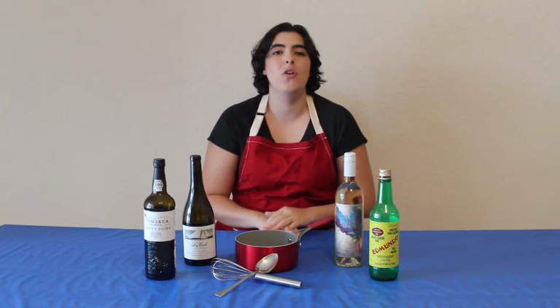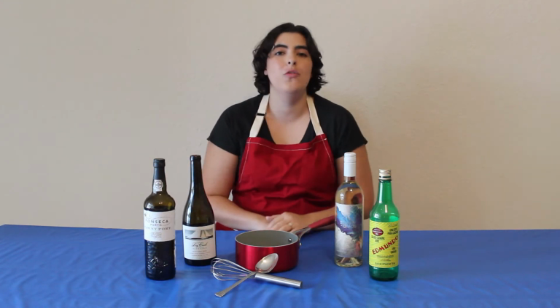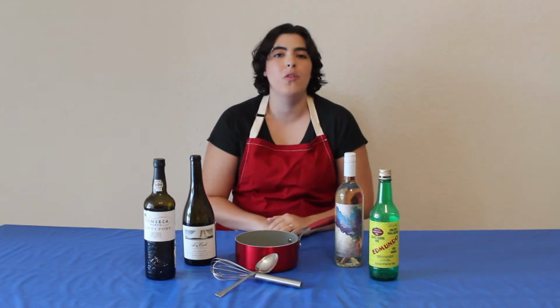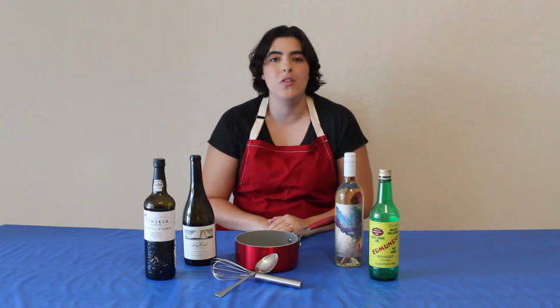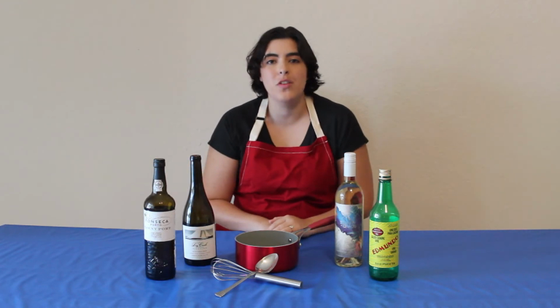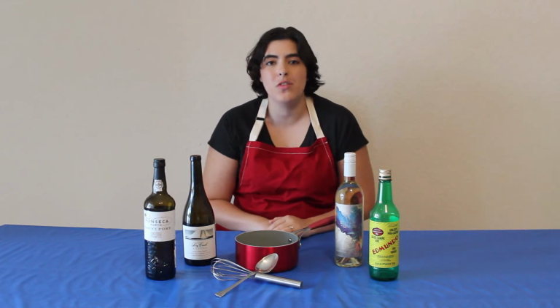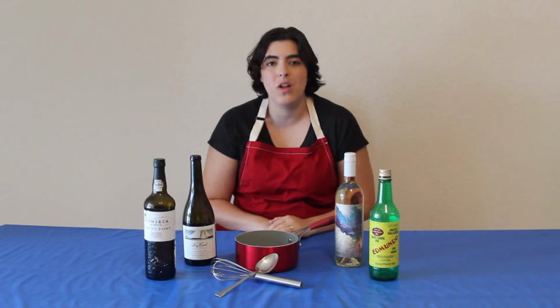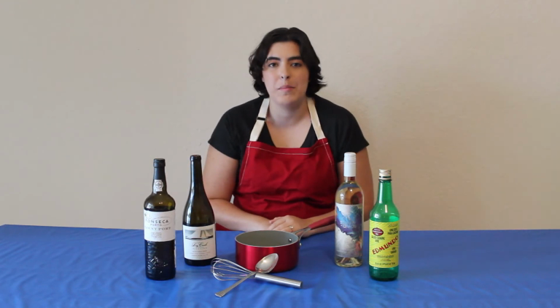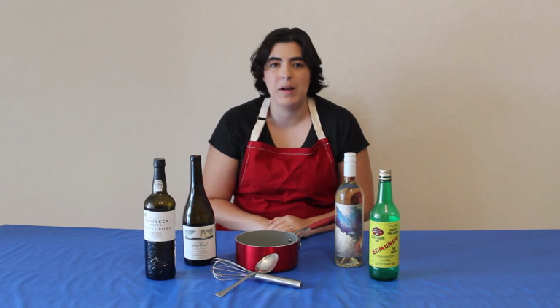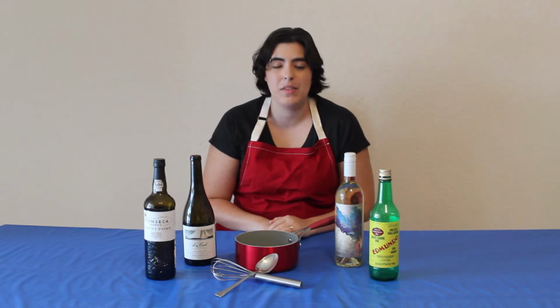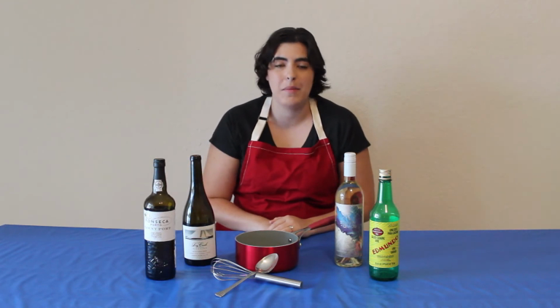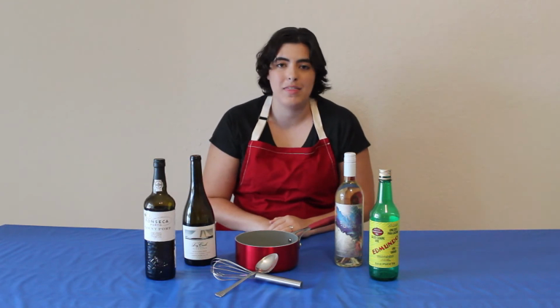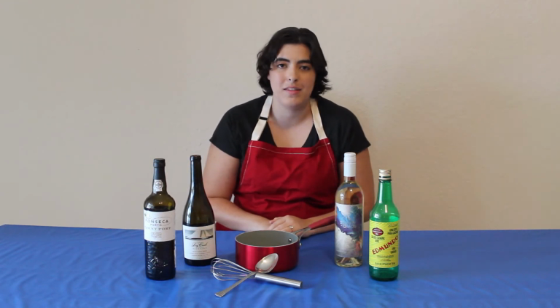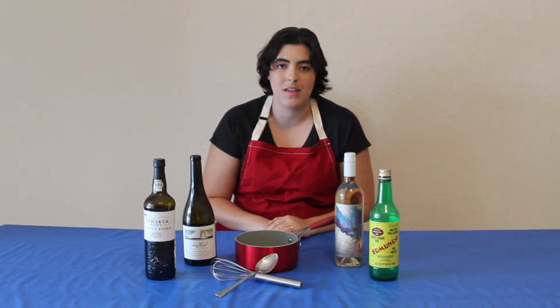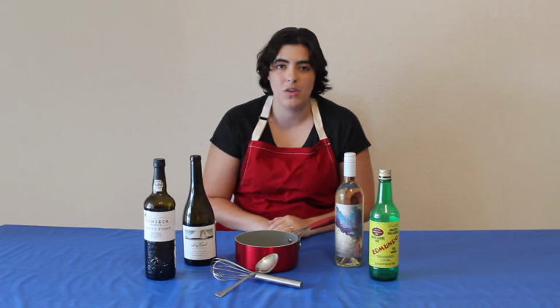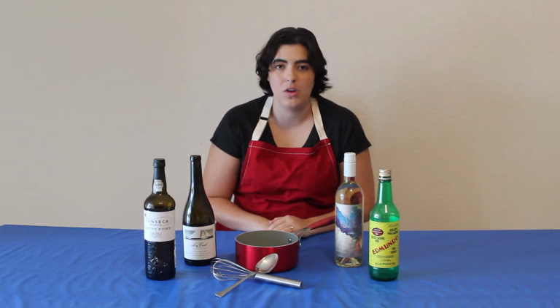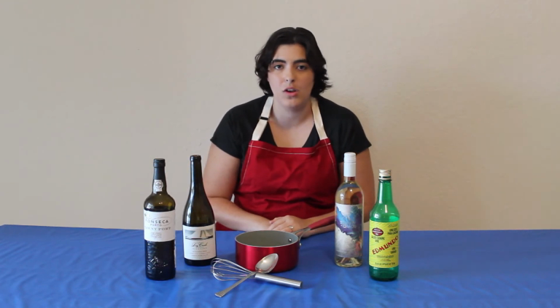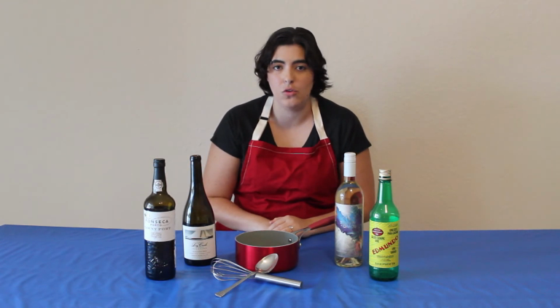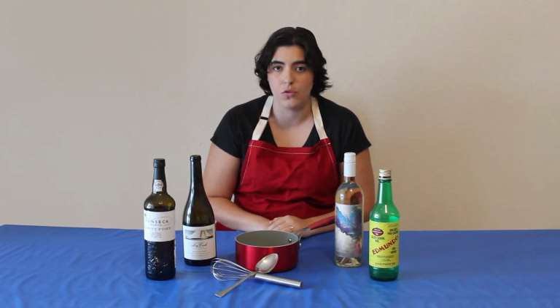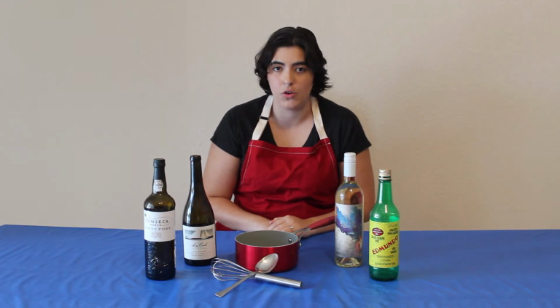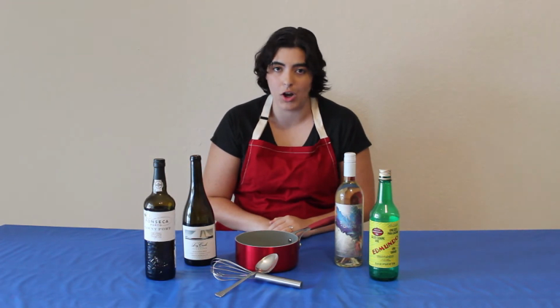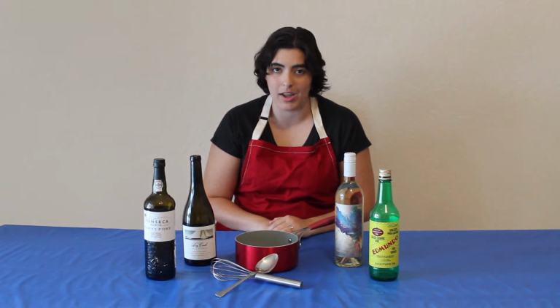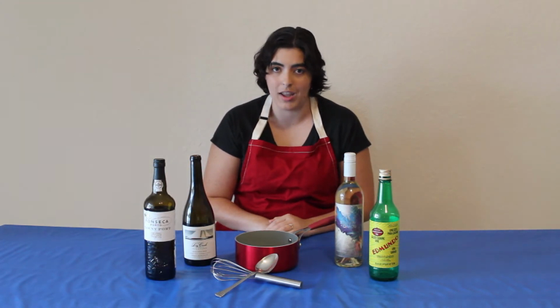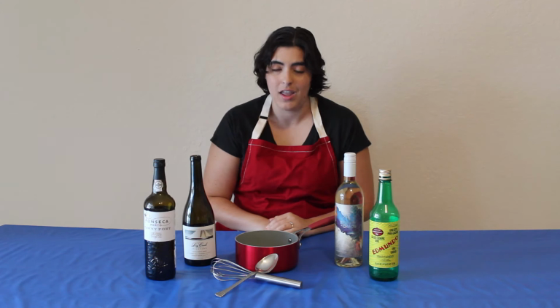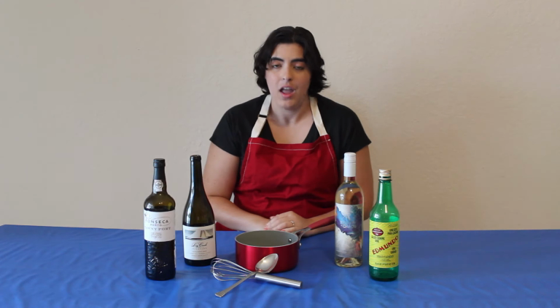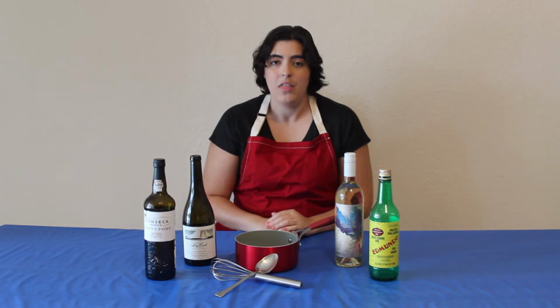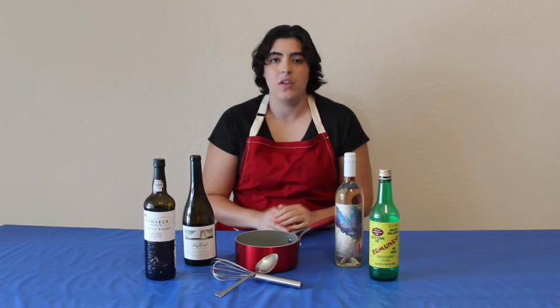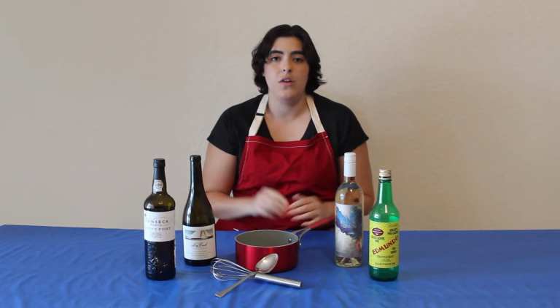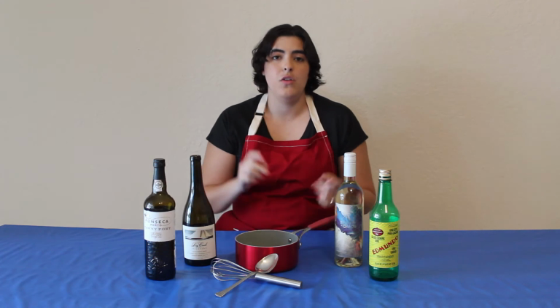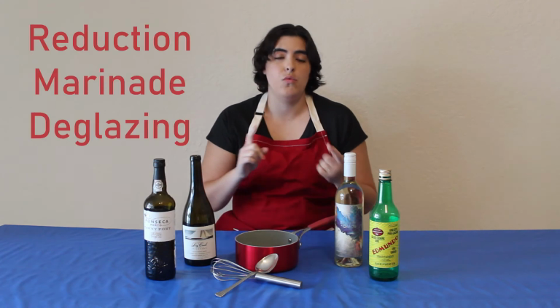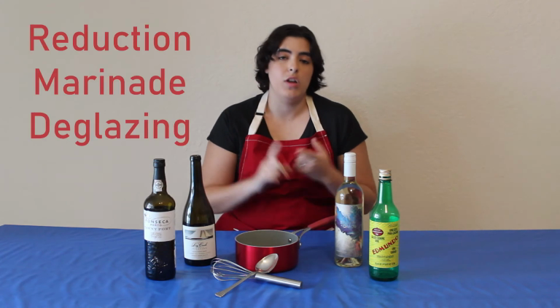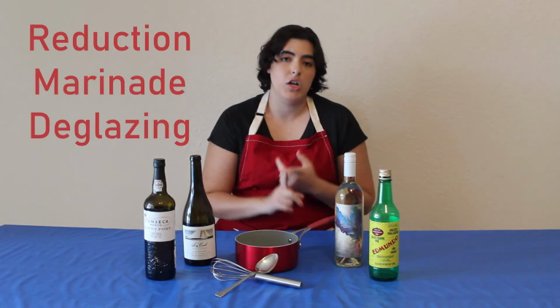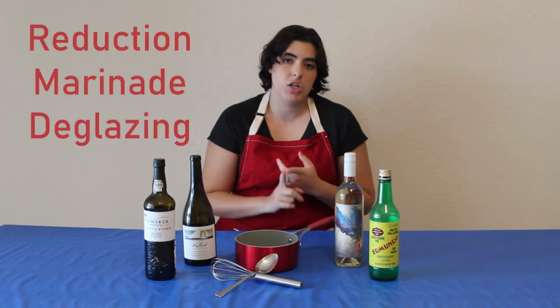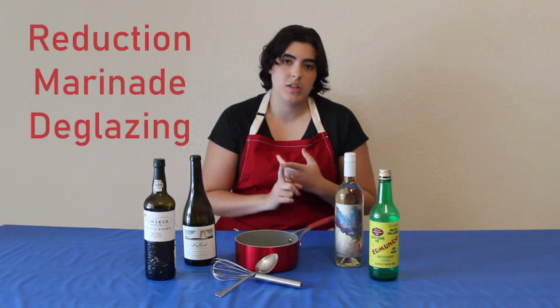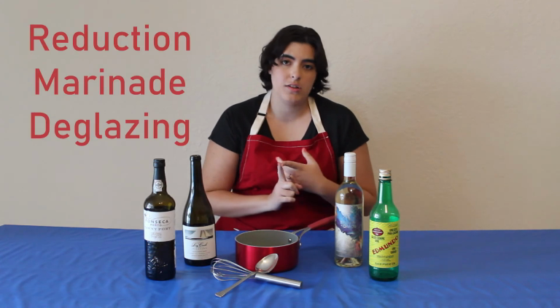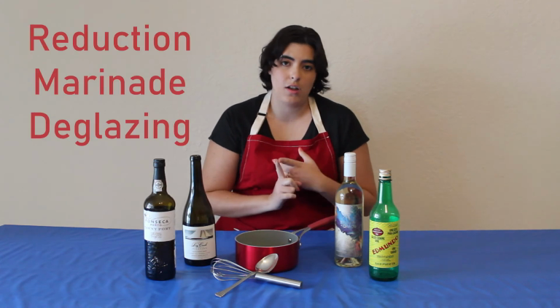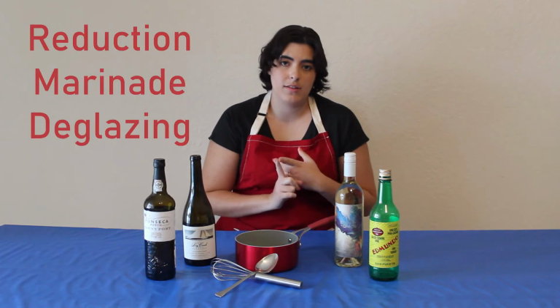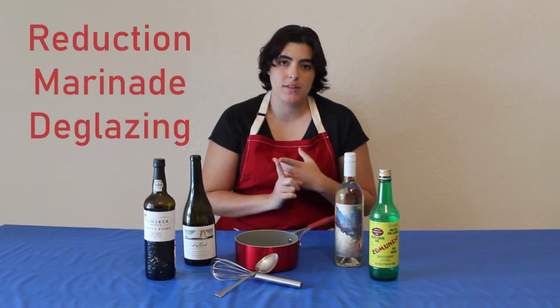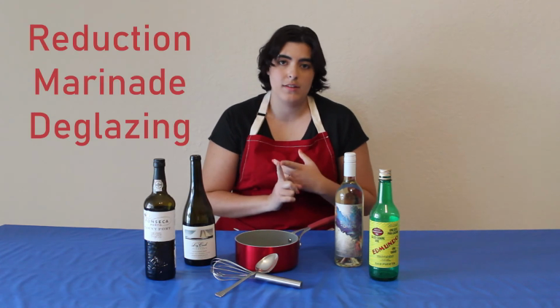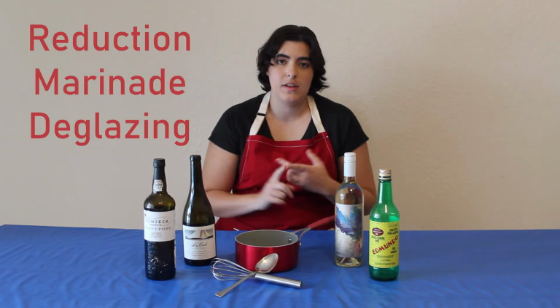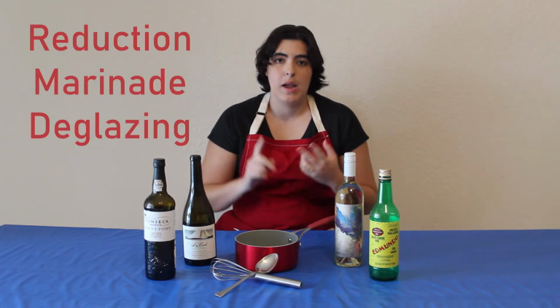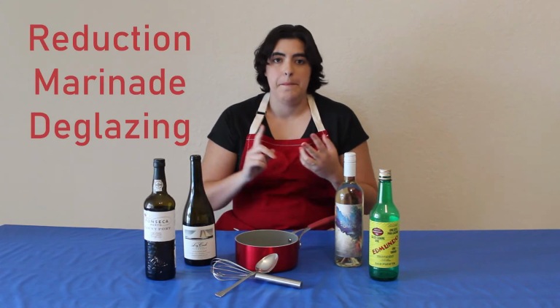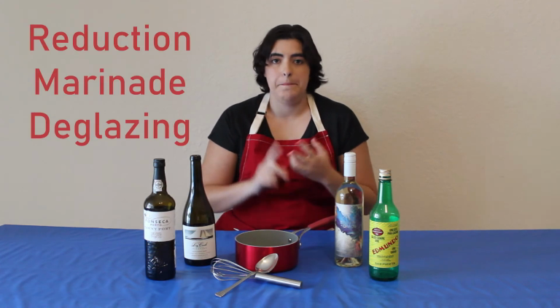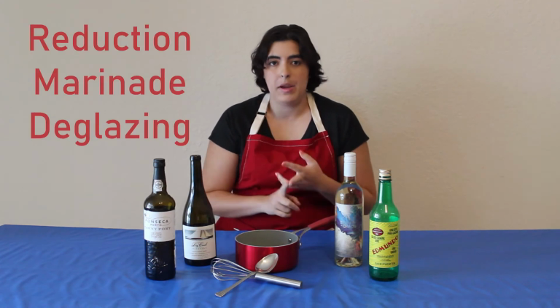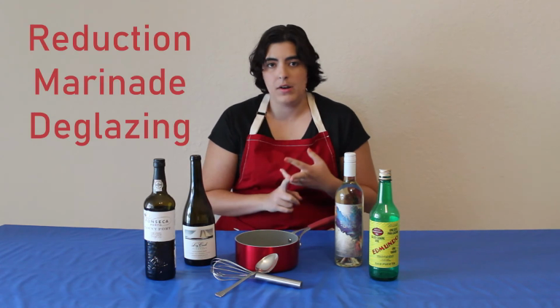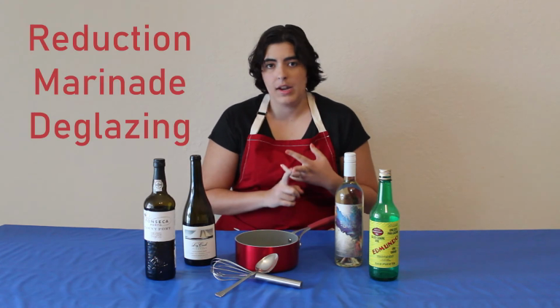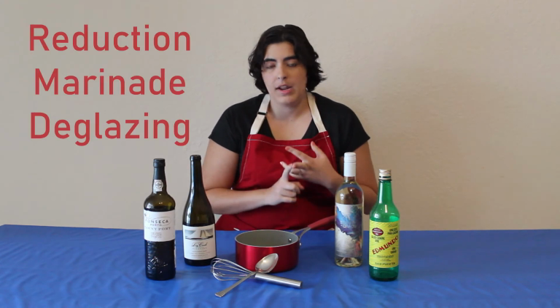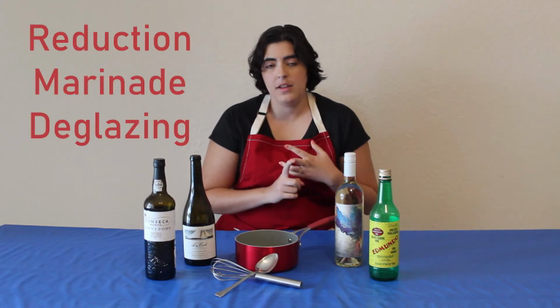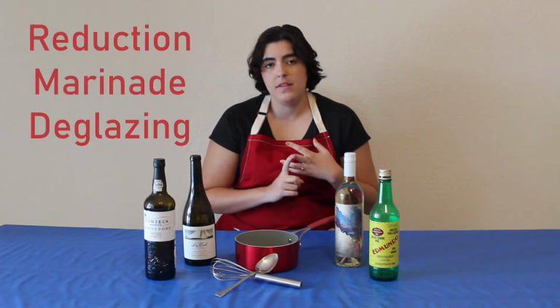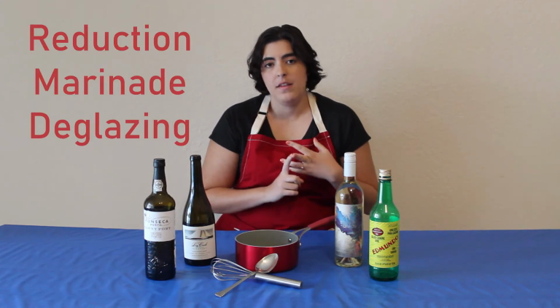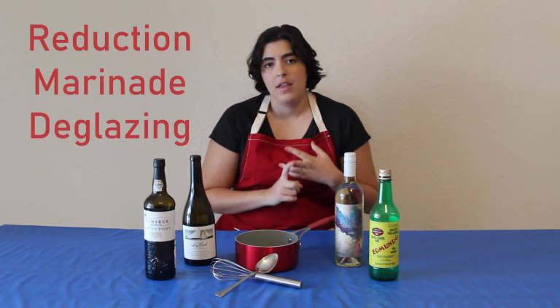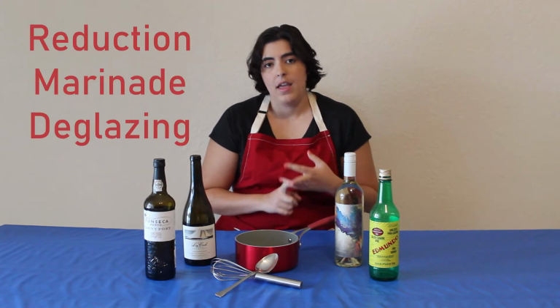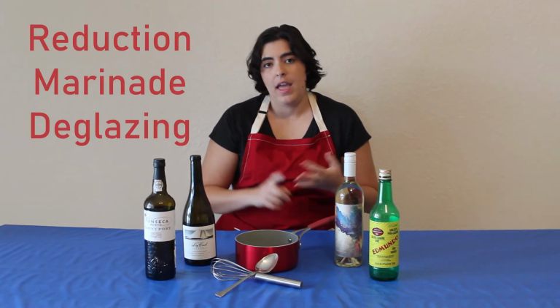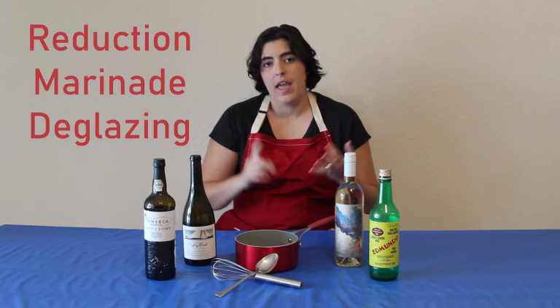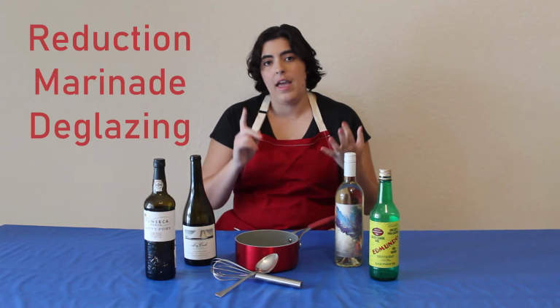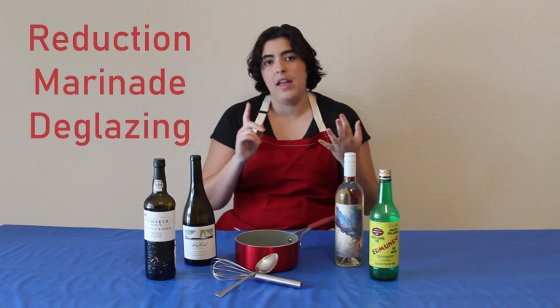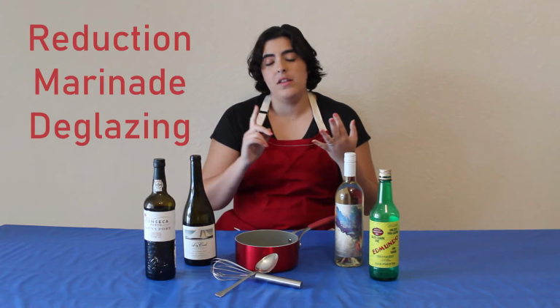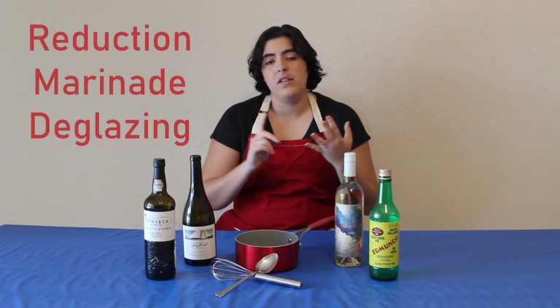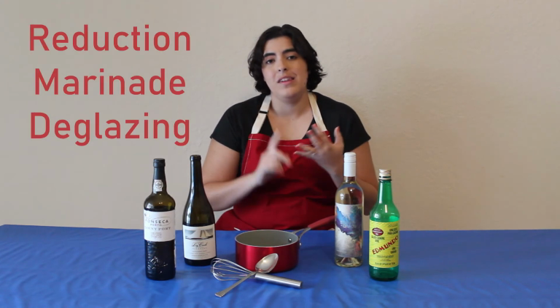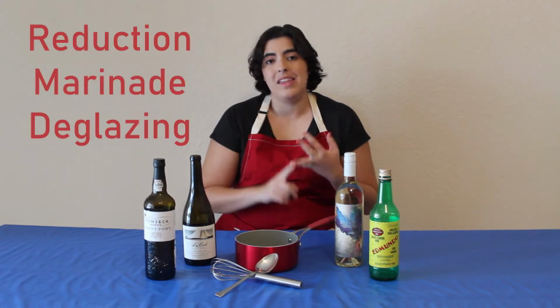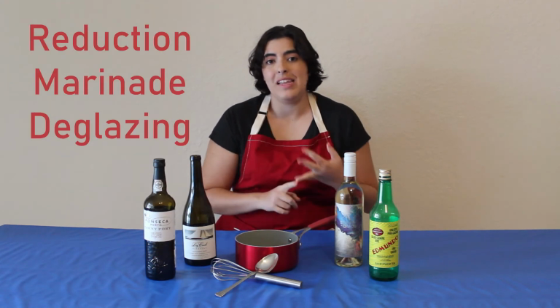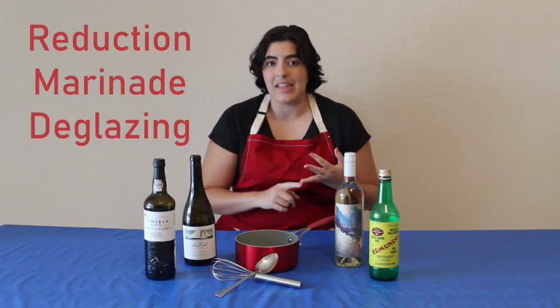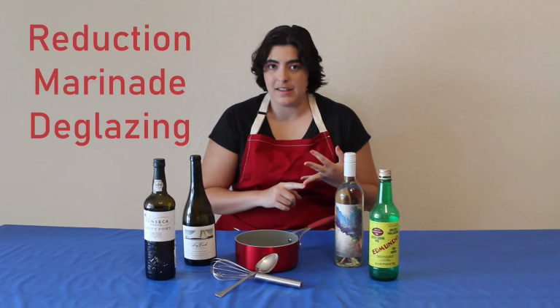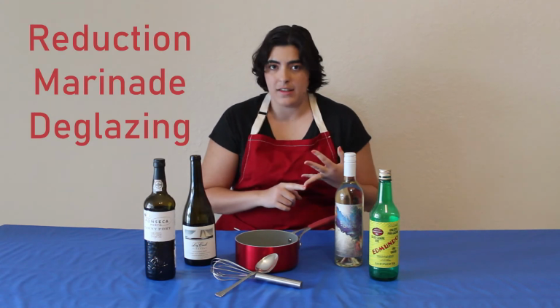So first let's talk about the methods that you can use for cooking. There is reduction sauces, marinades, and deglazing.